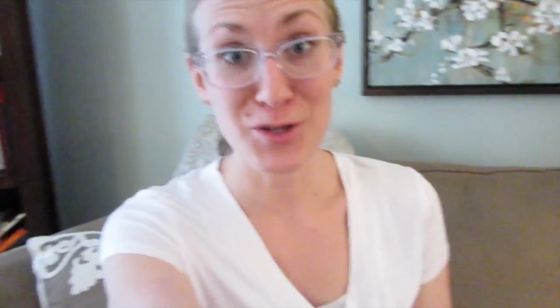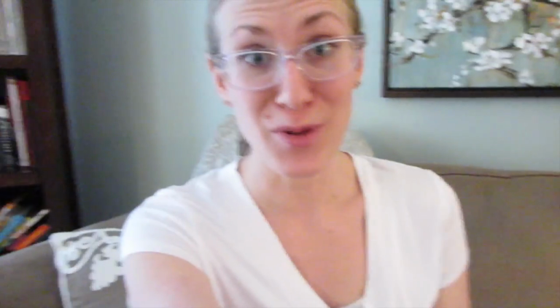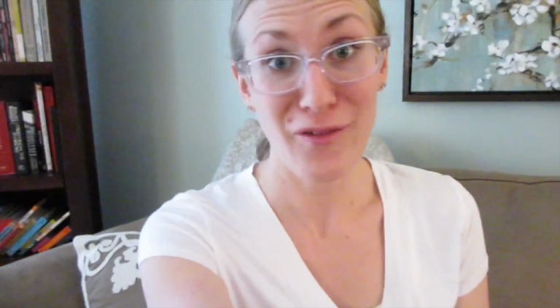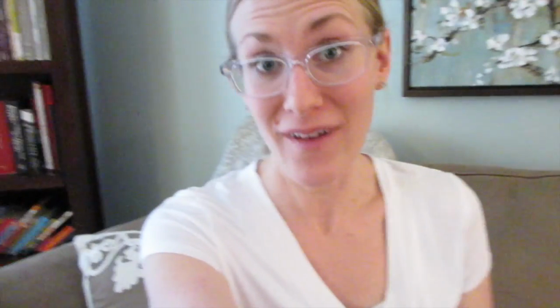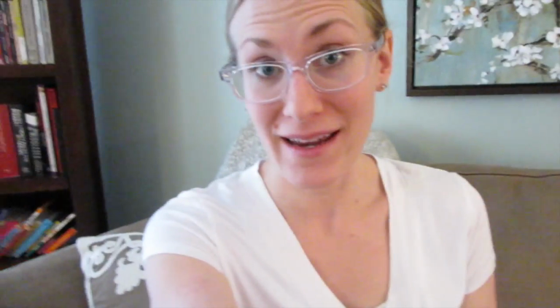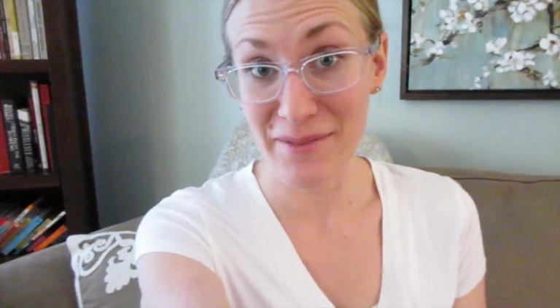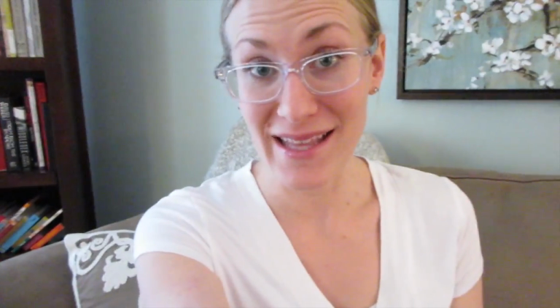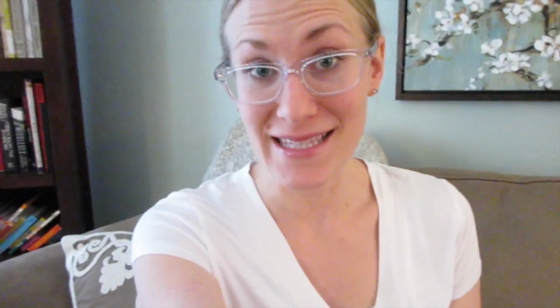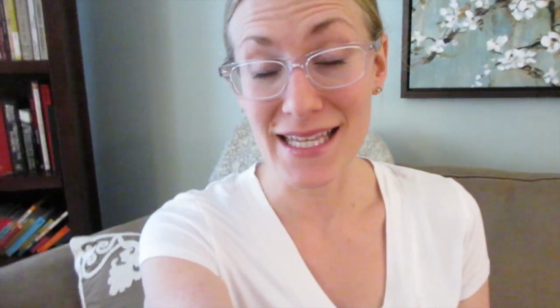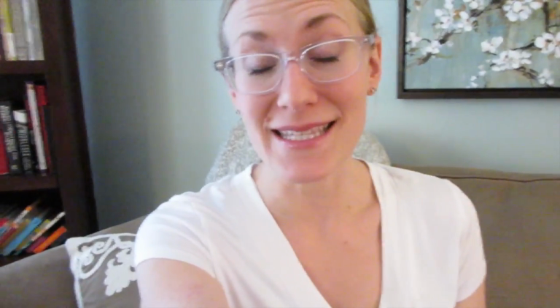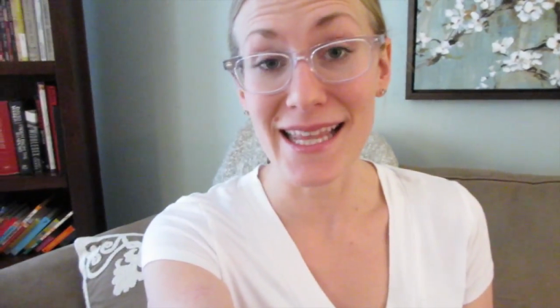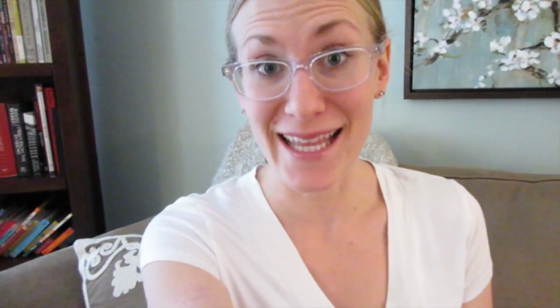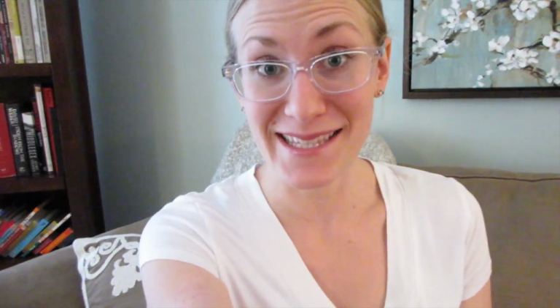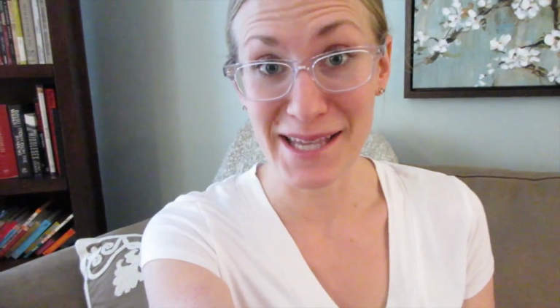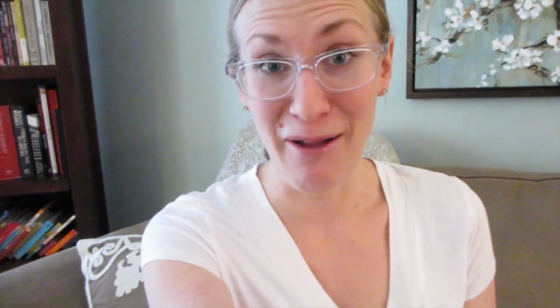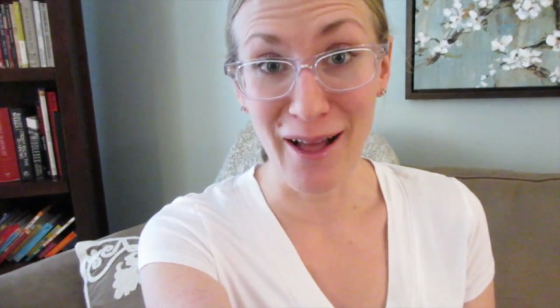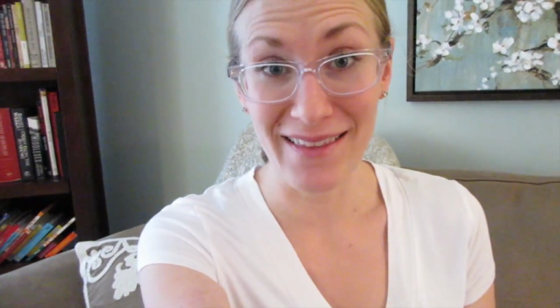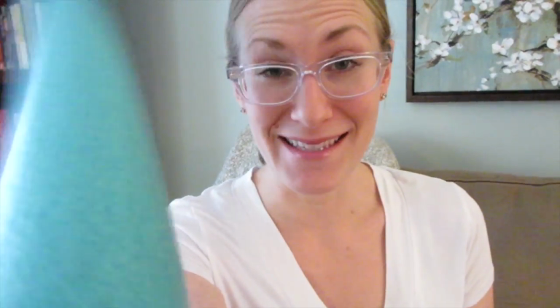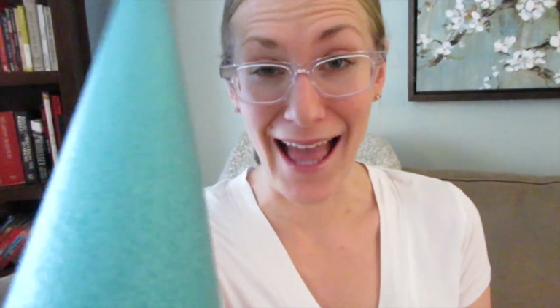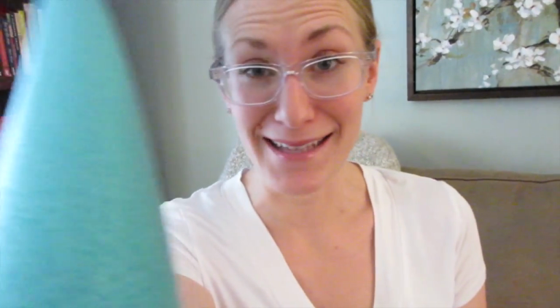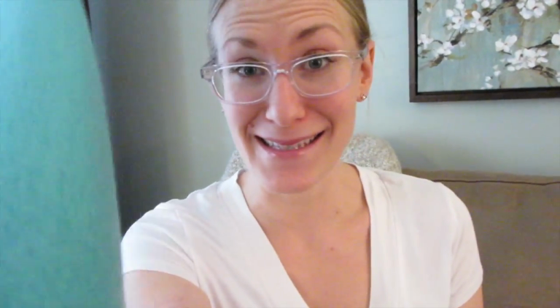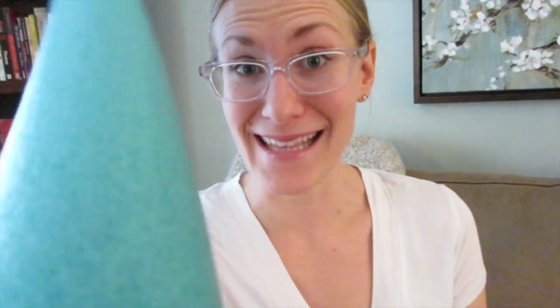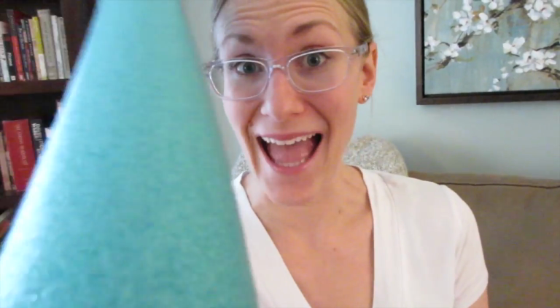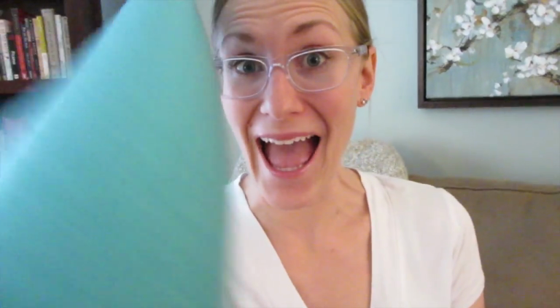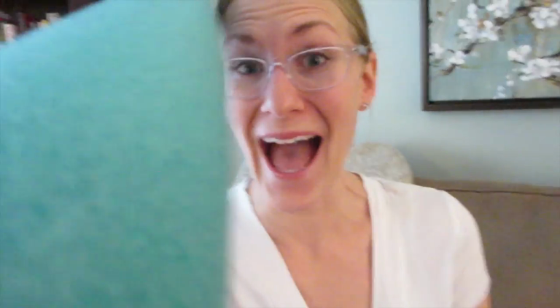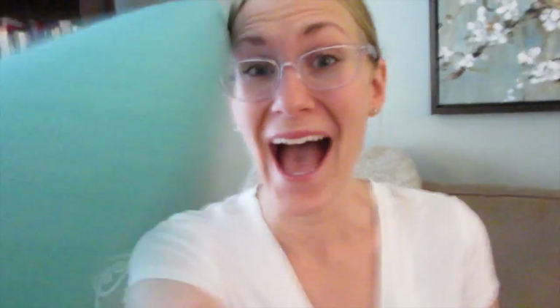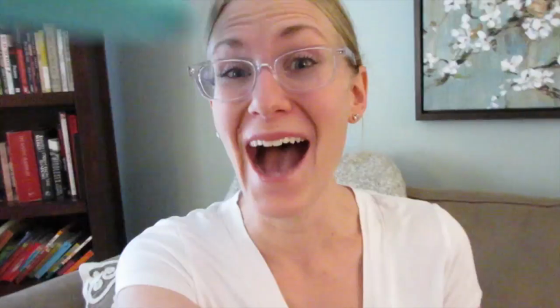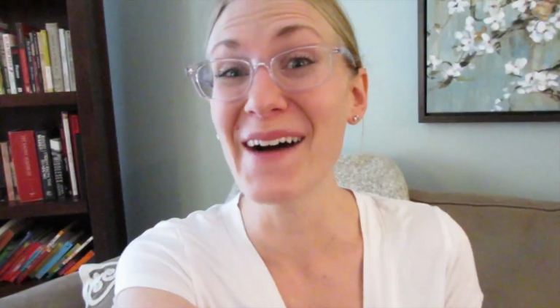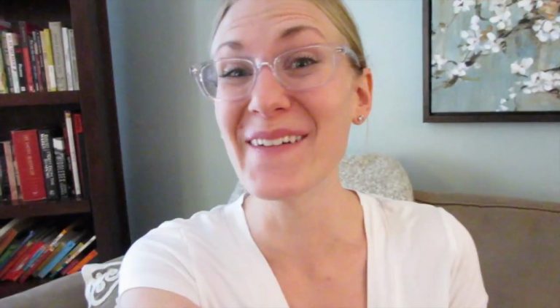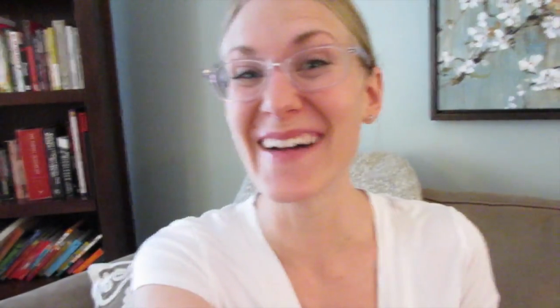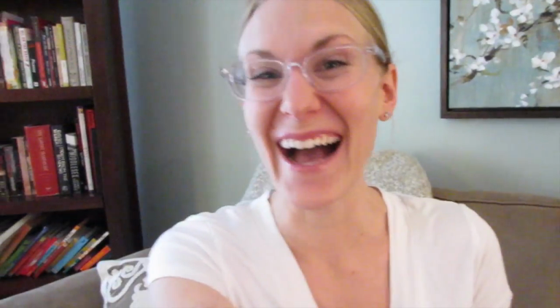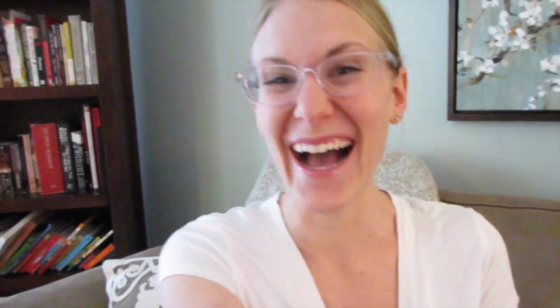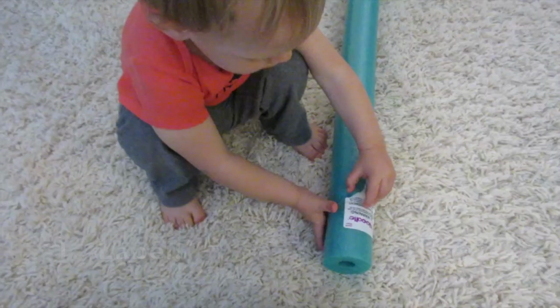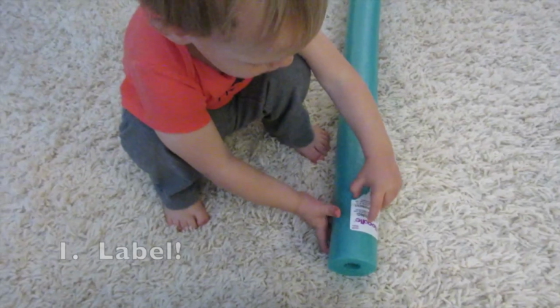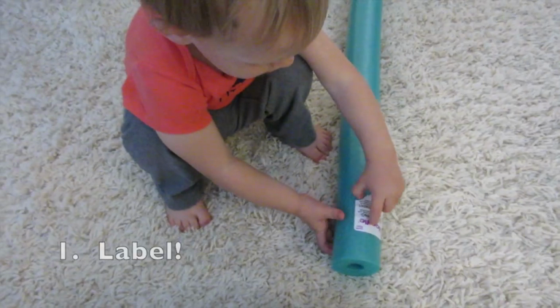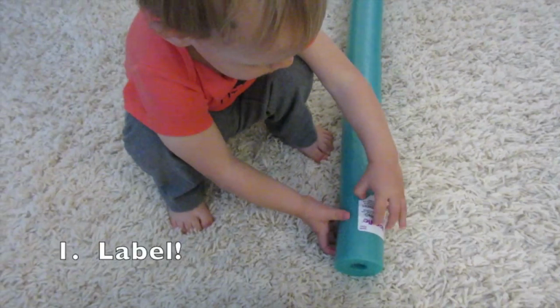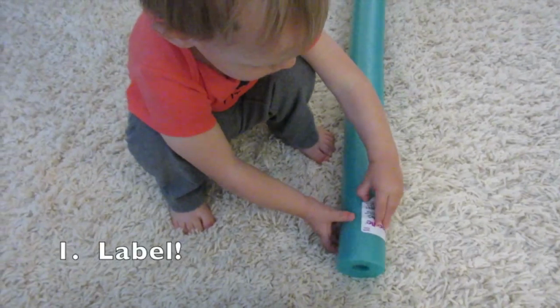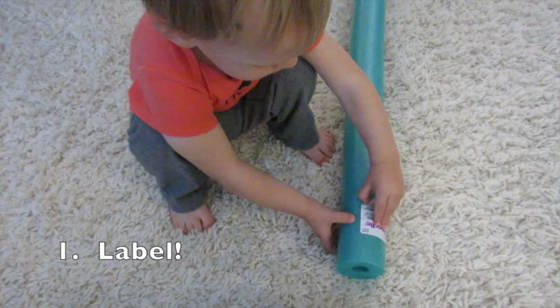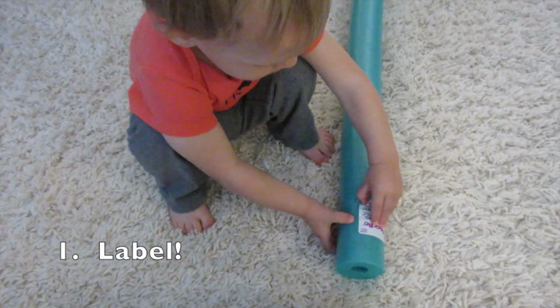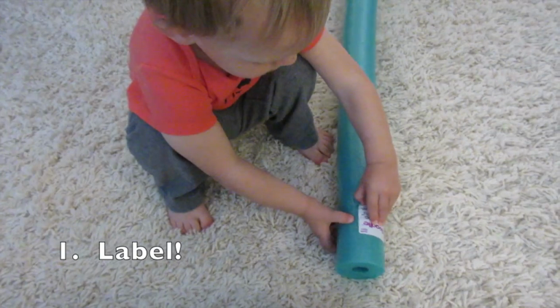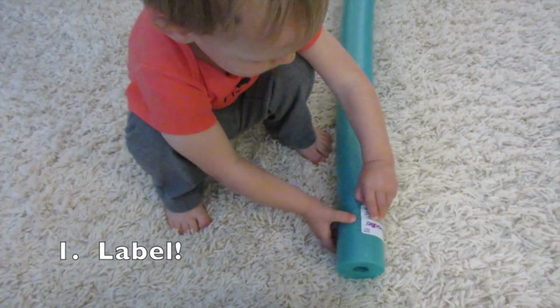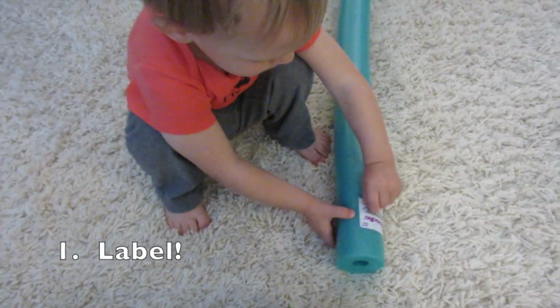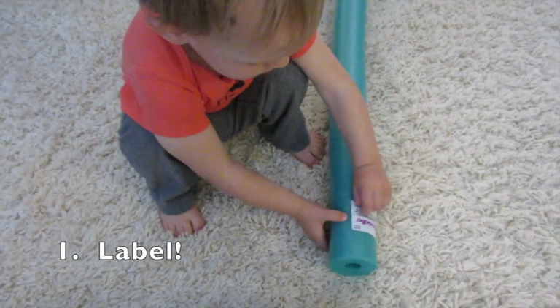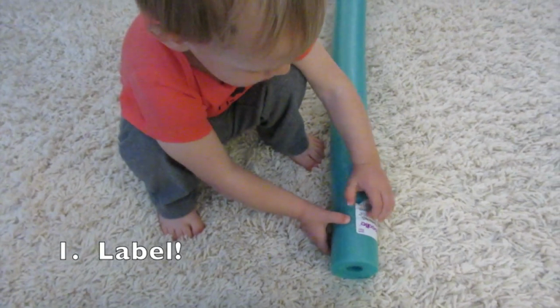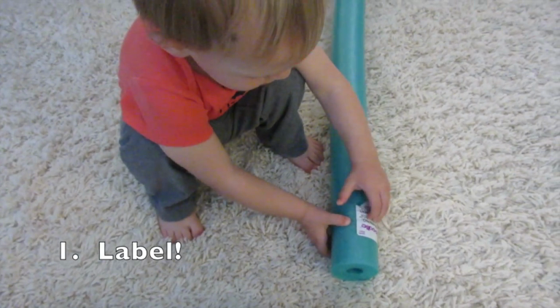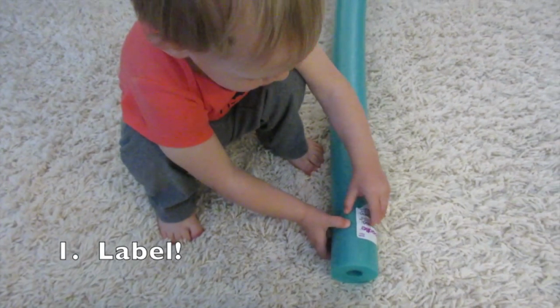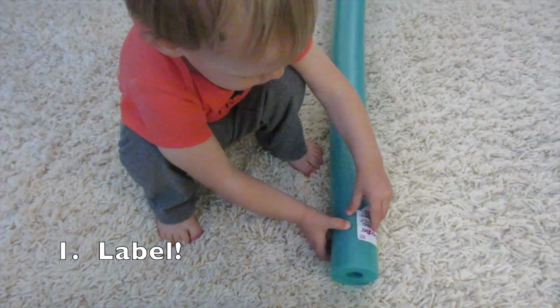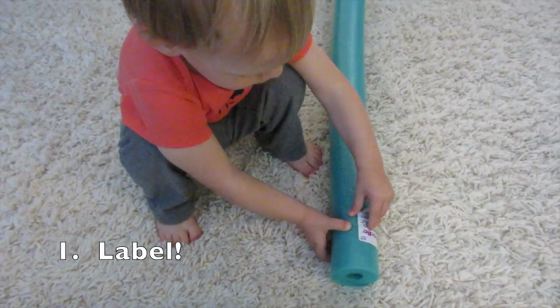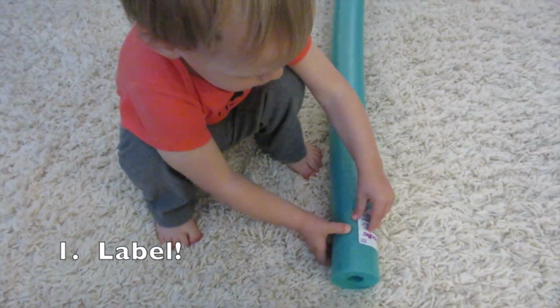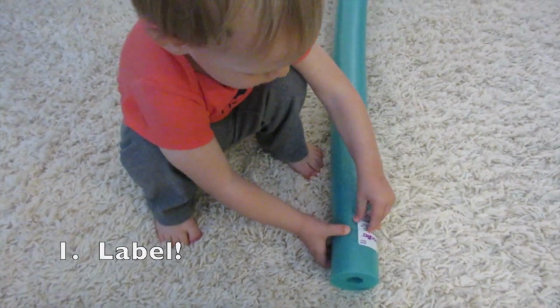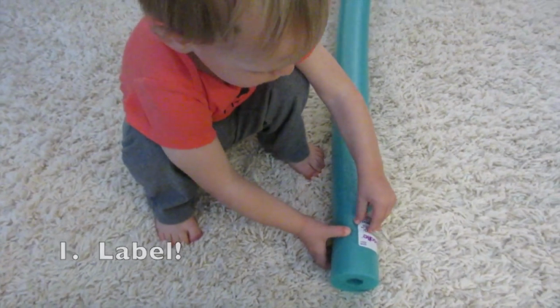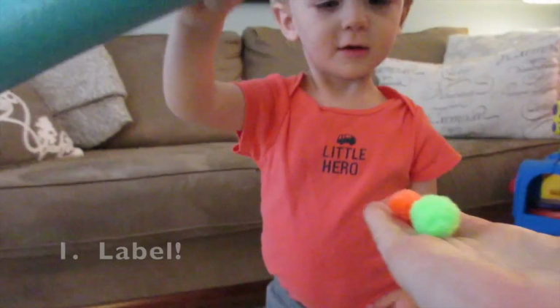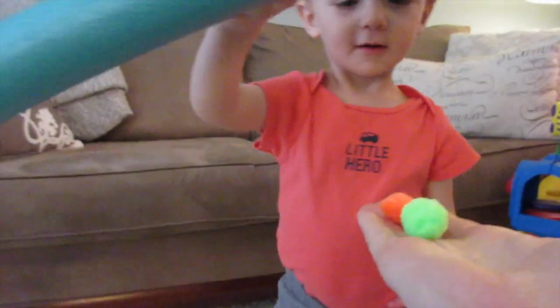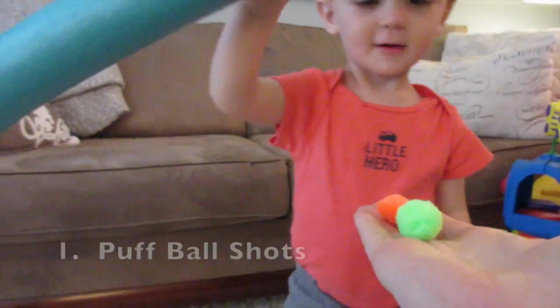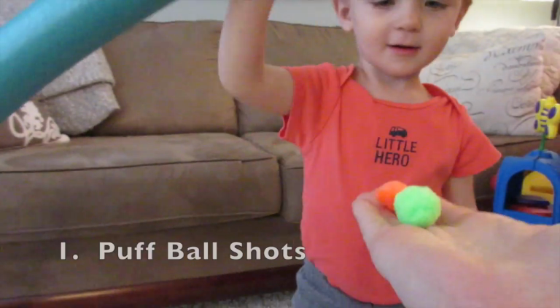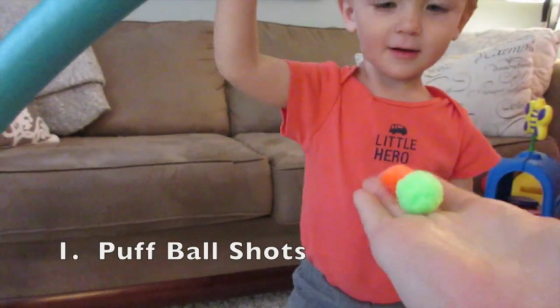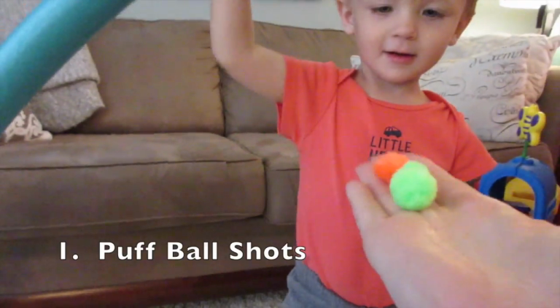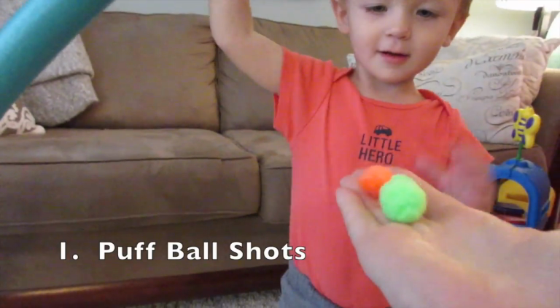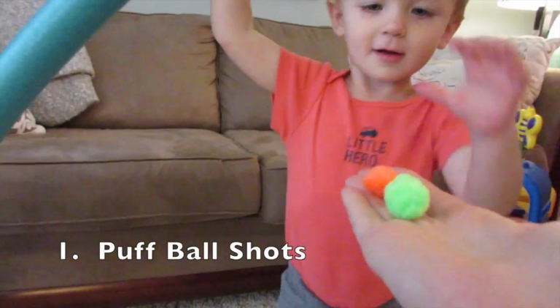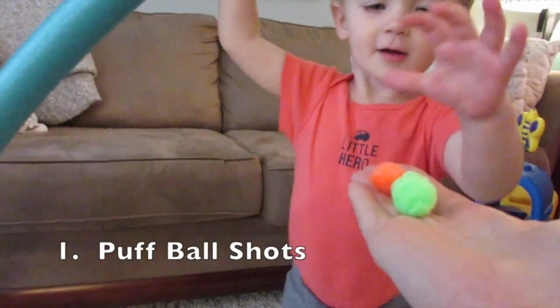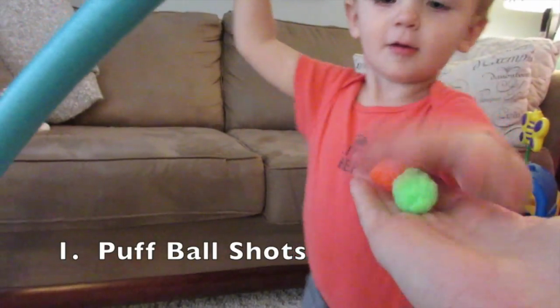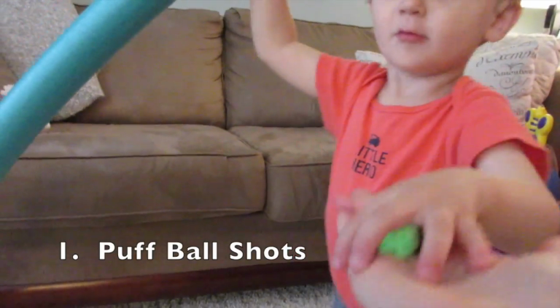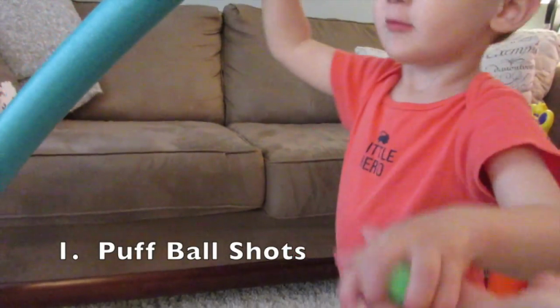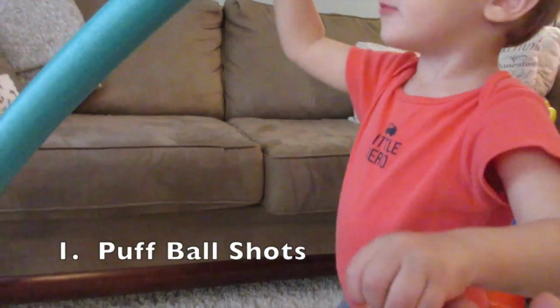Here's where the fun commences. Let's see how long this lasts. Peeling off the label. Putting balls in the pool noodle.